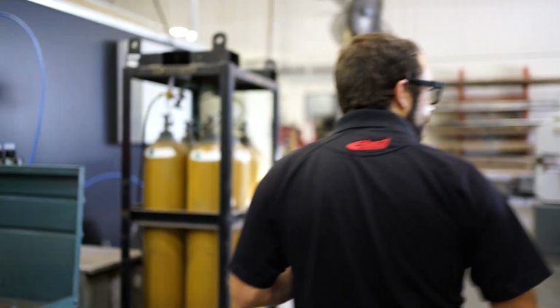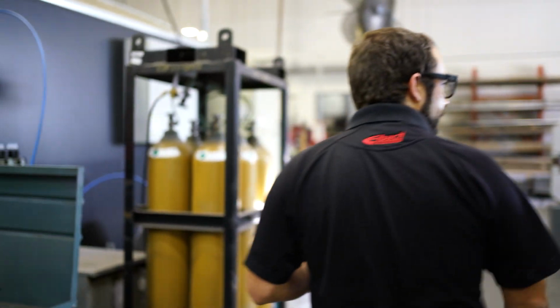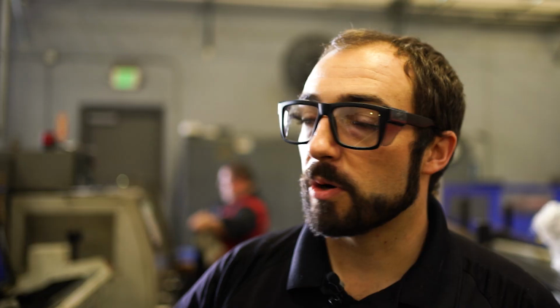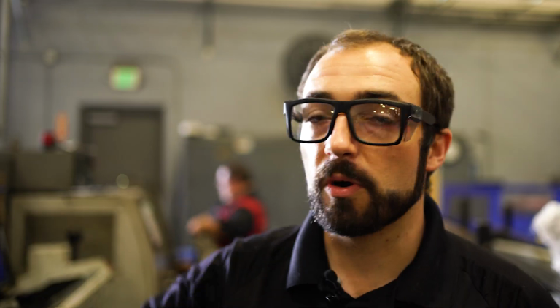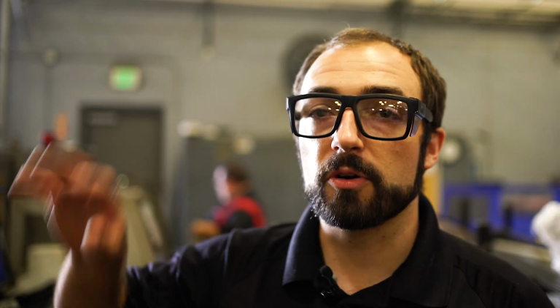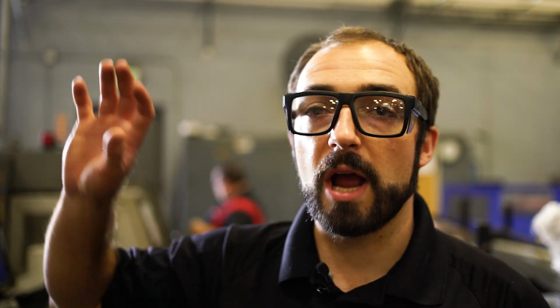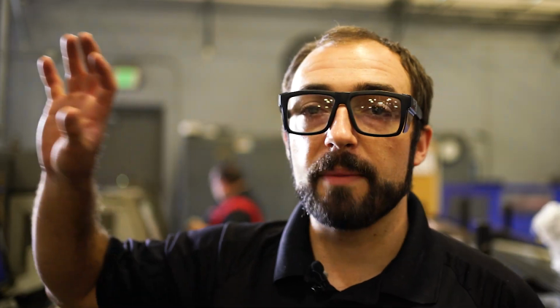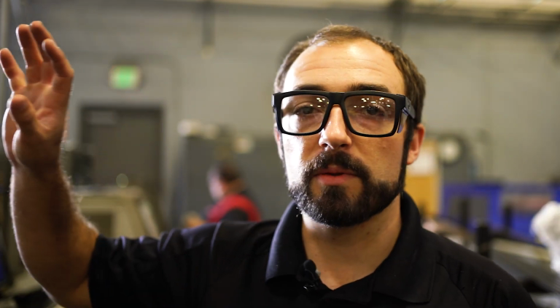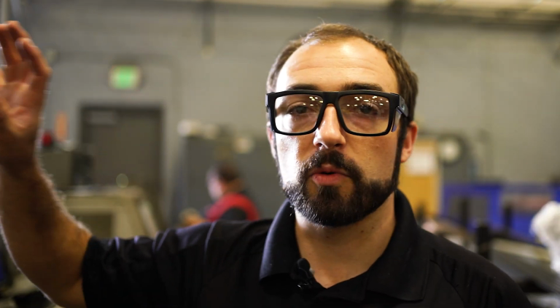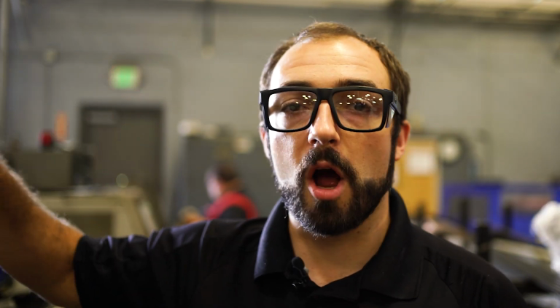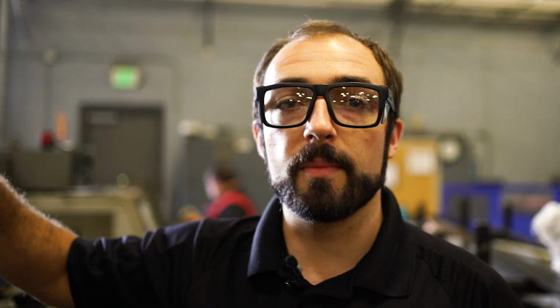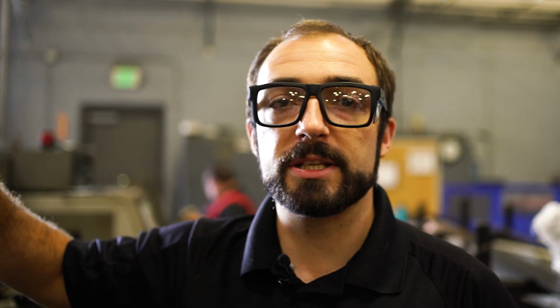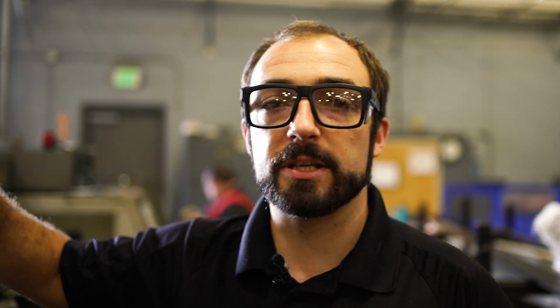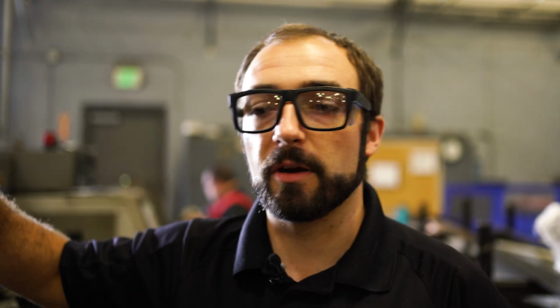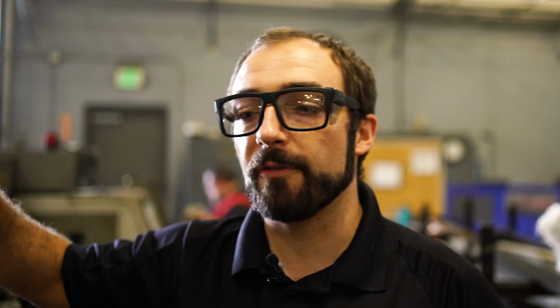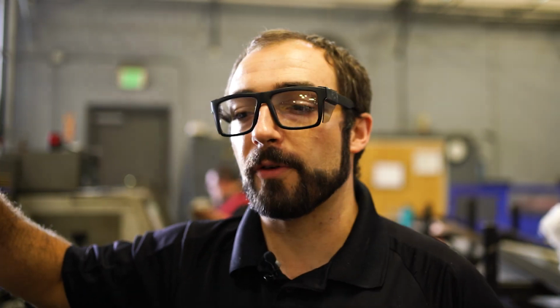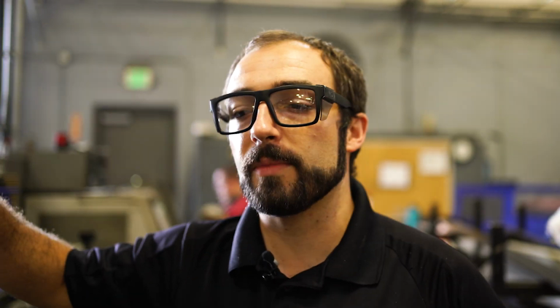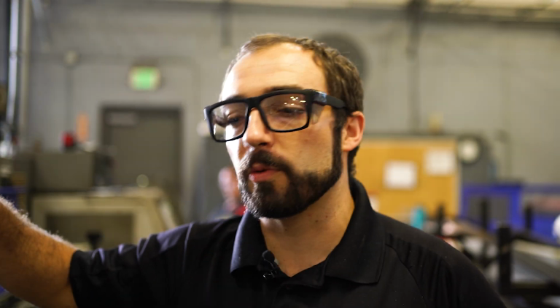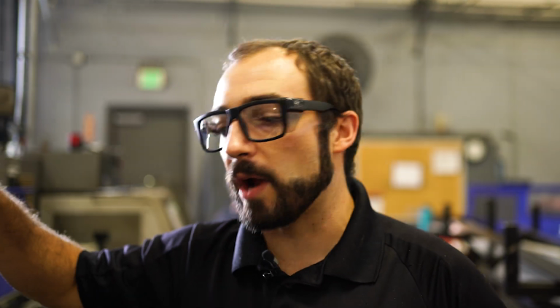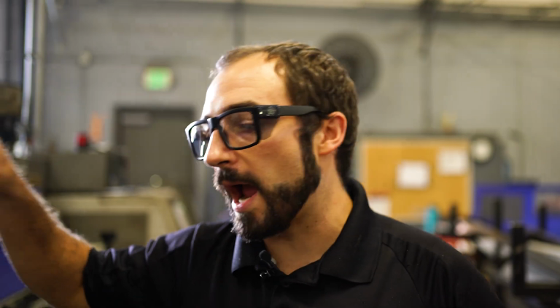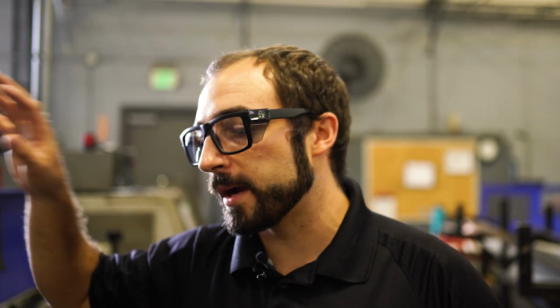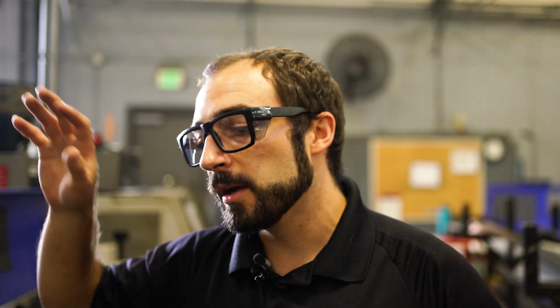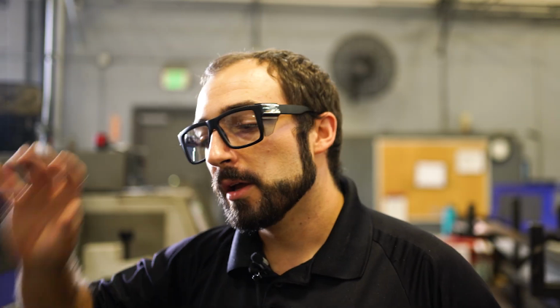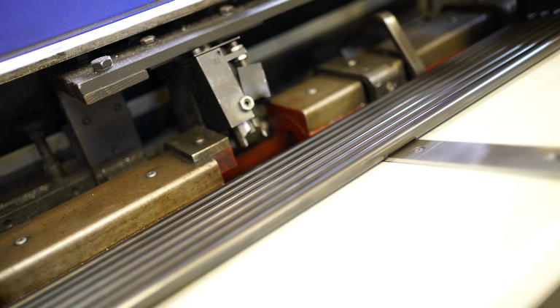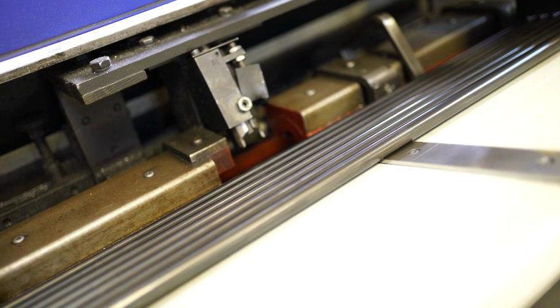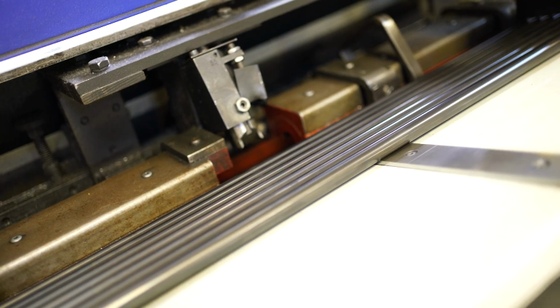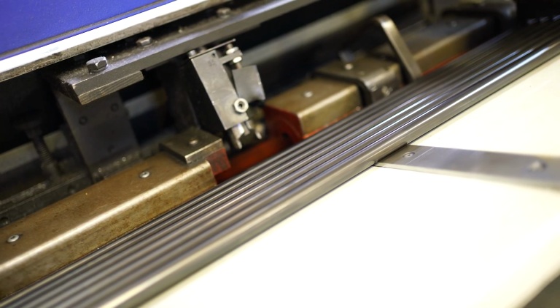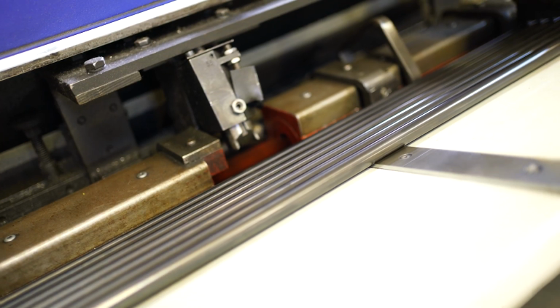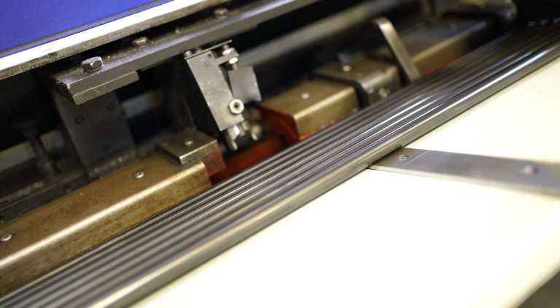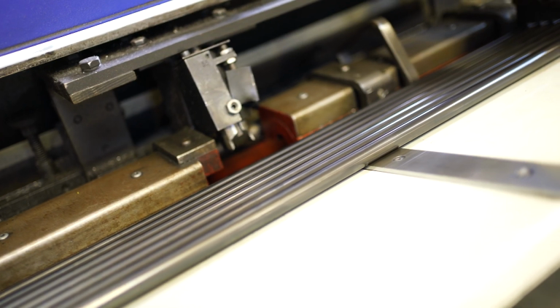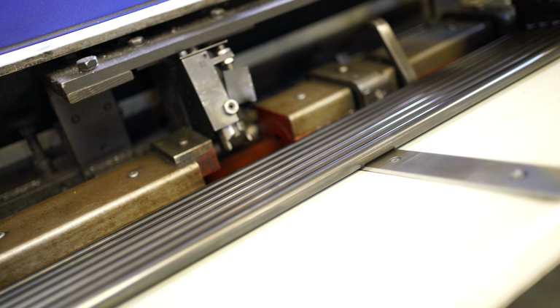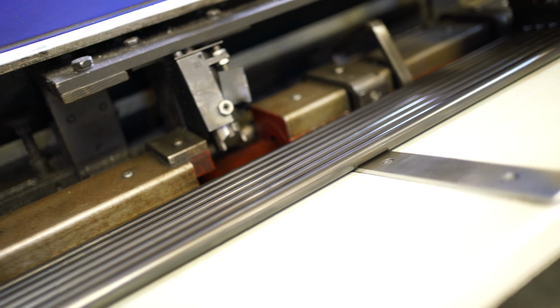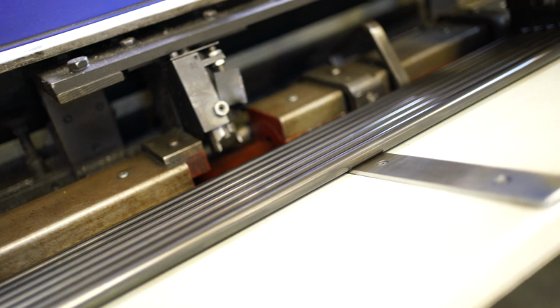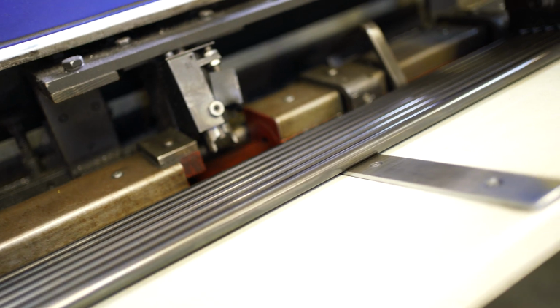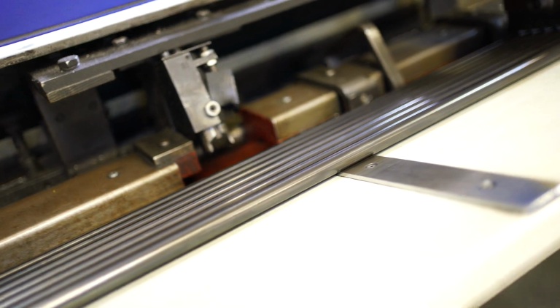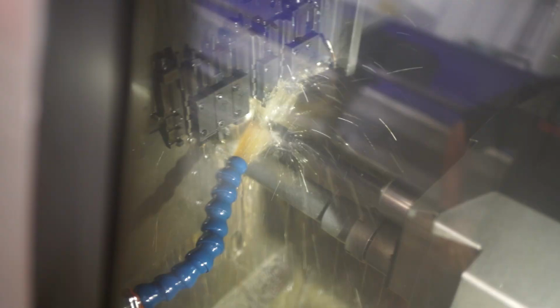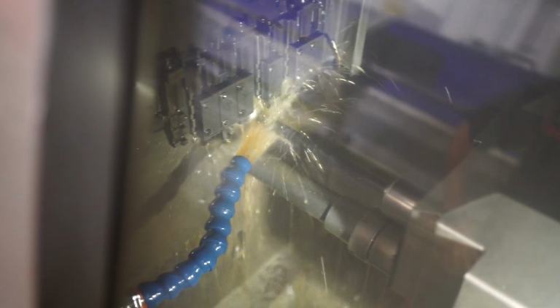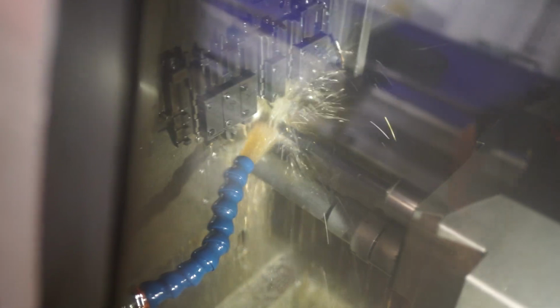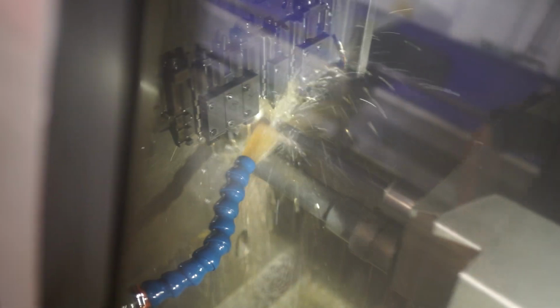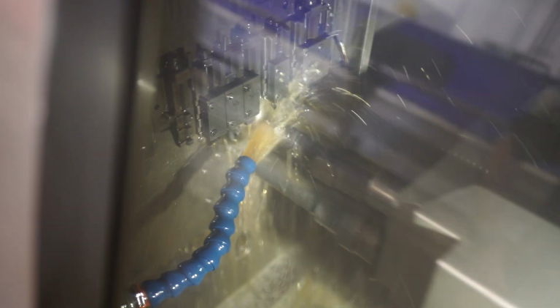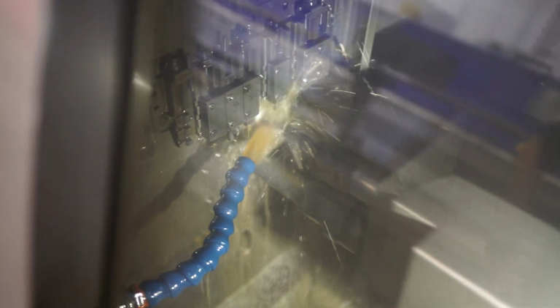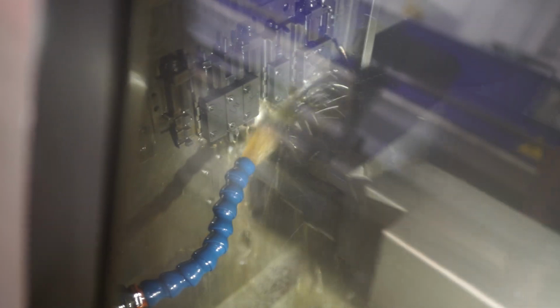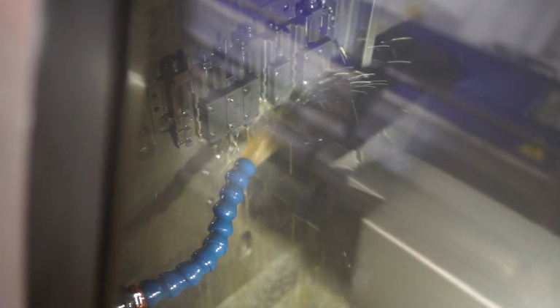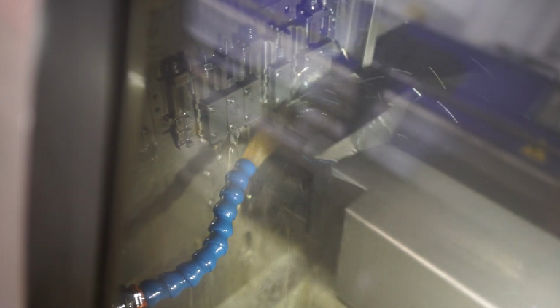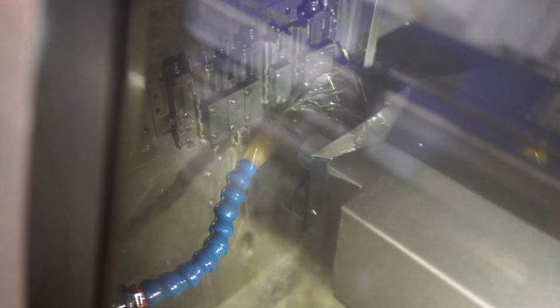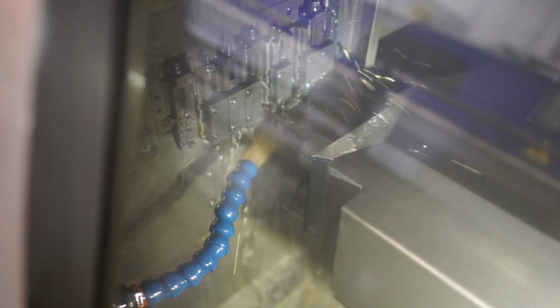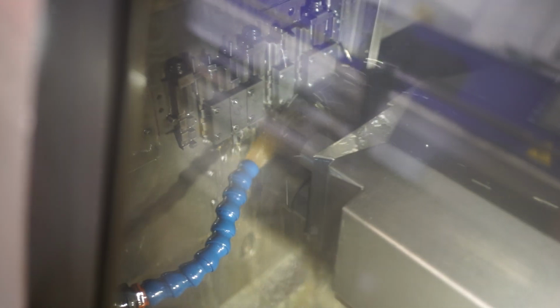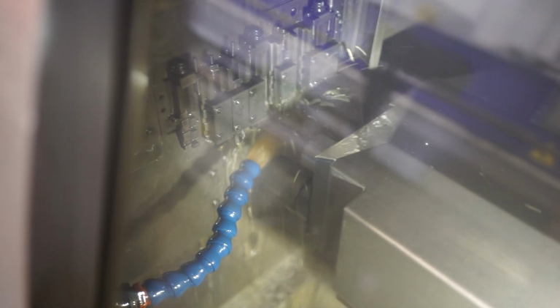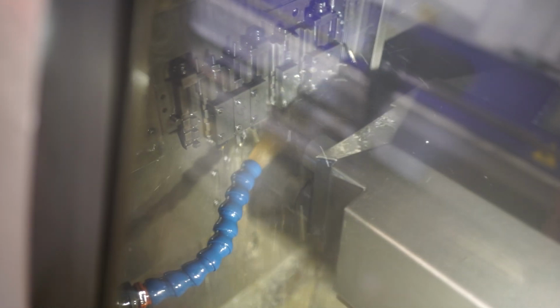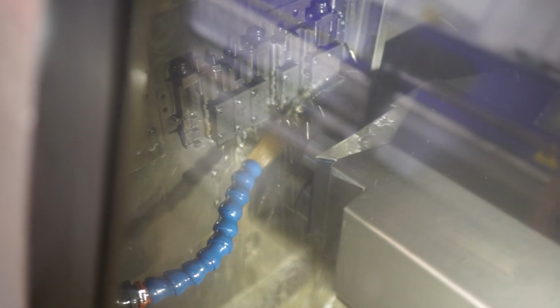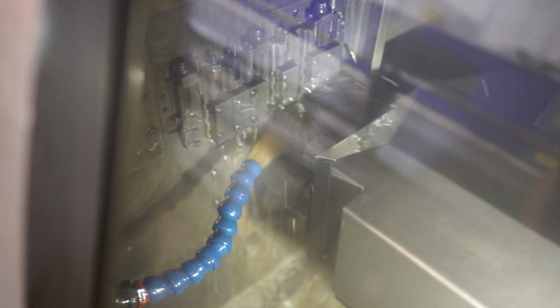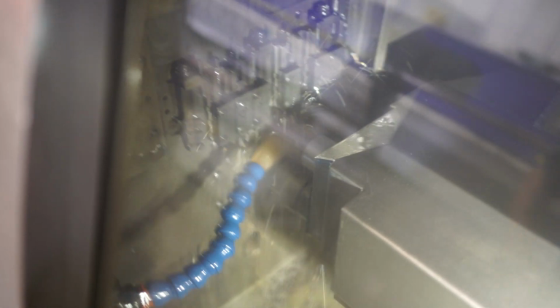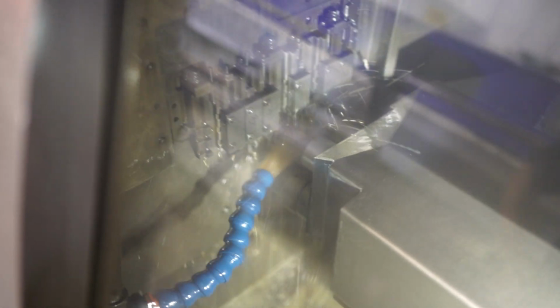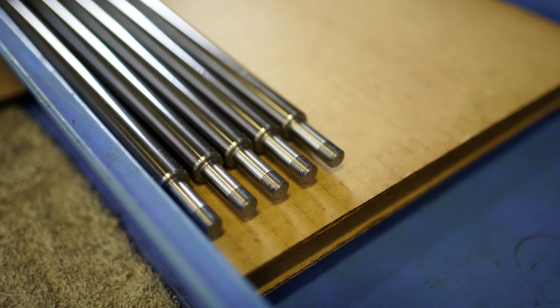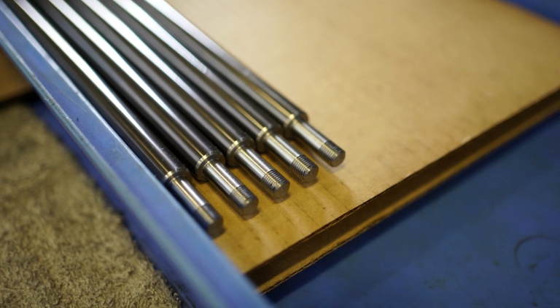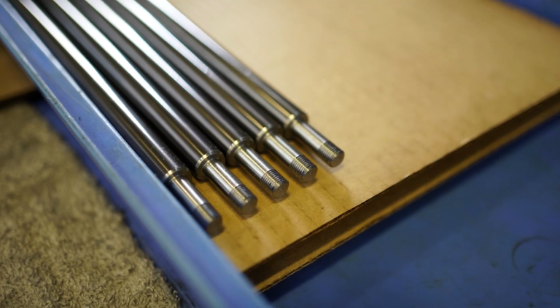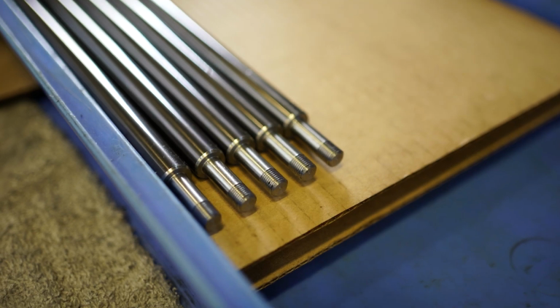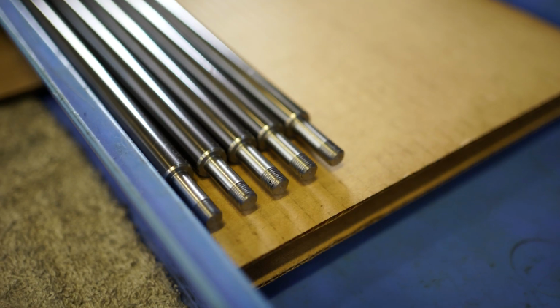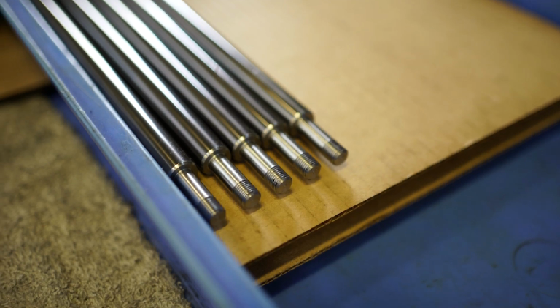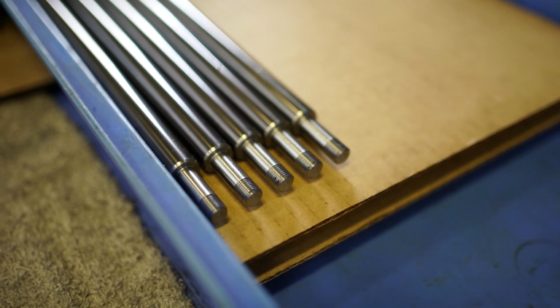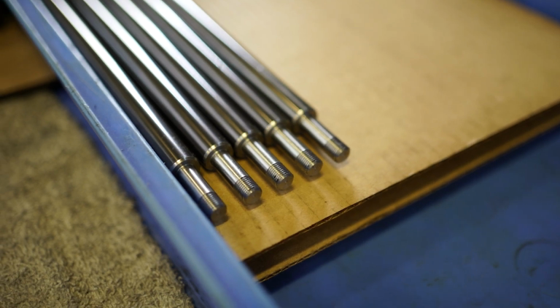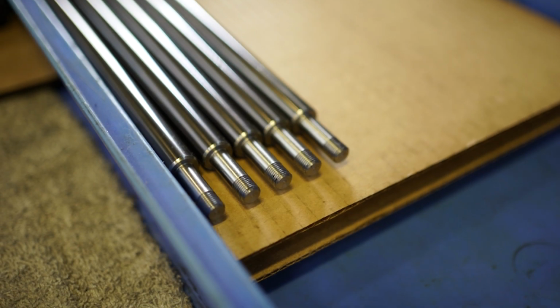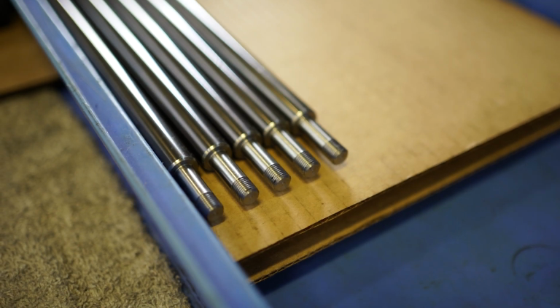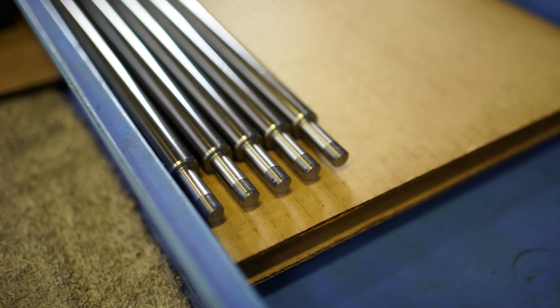We'll grab the raw material from the rack, load it into the bar feeder, and begin to turn the ends that we need for the ends of the shaft.